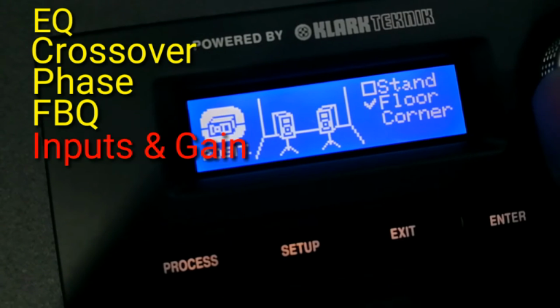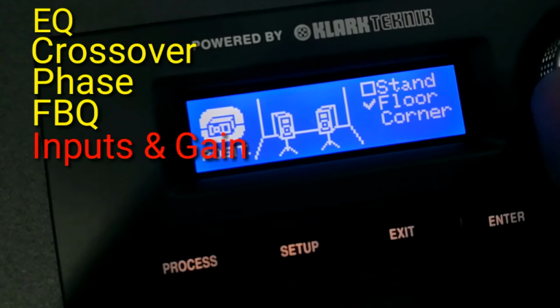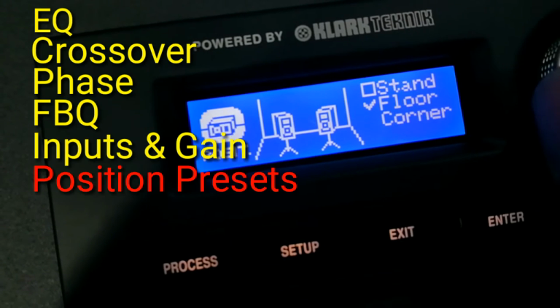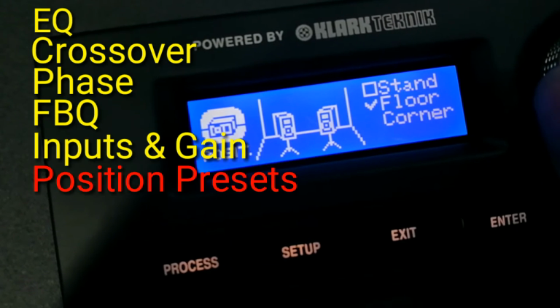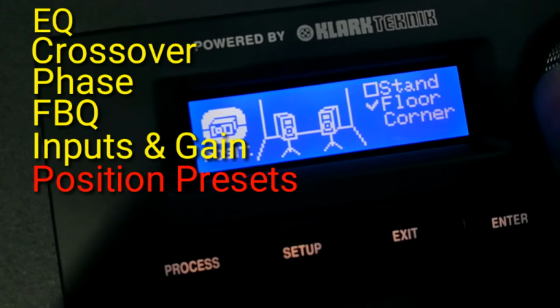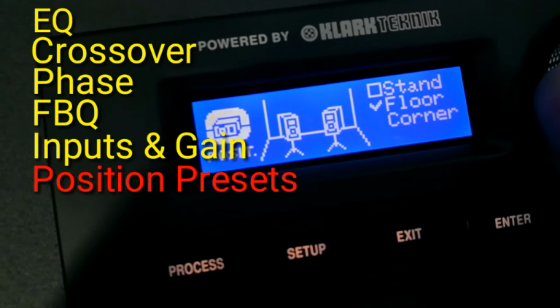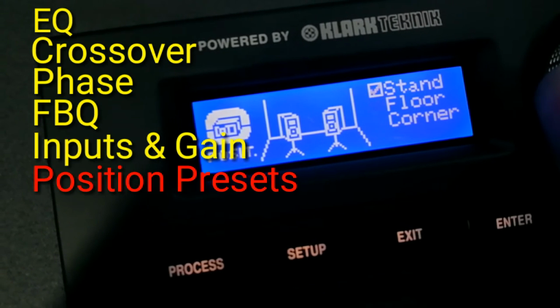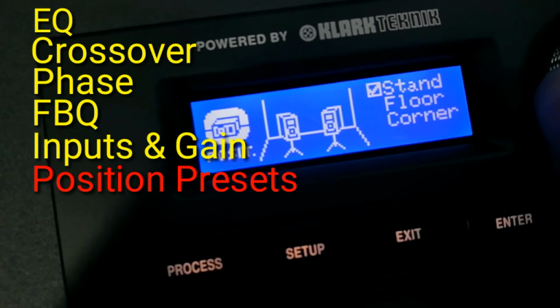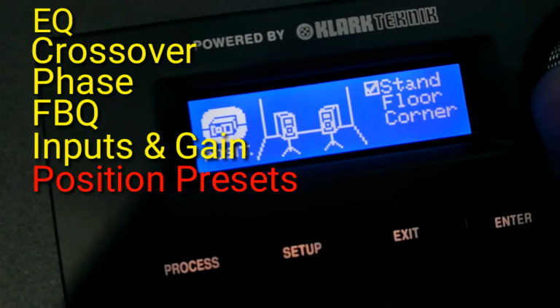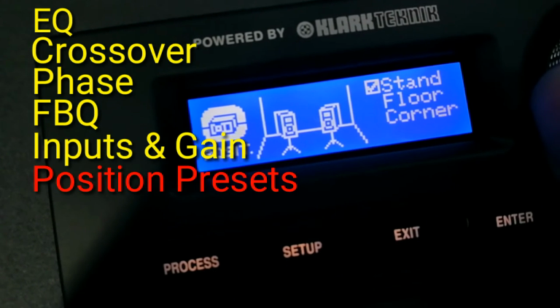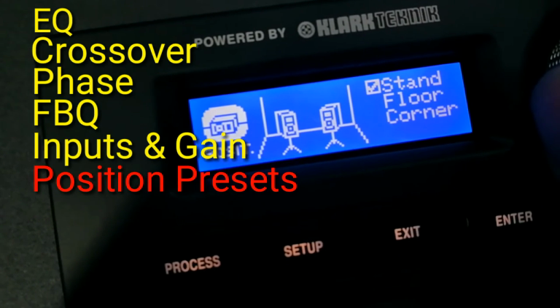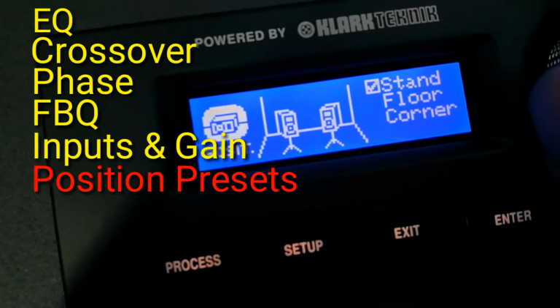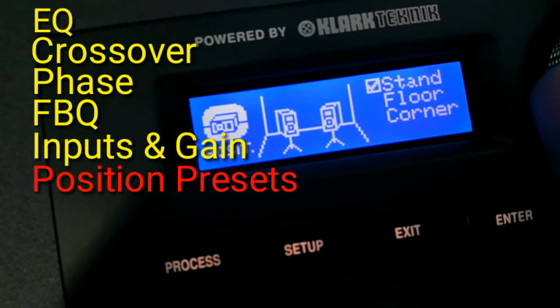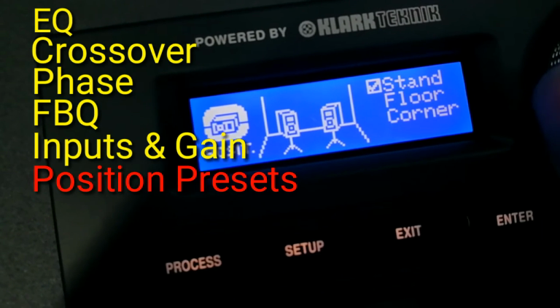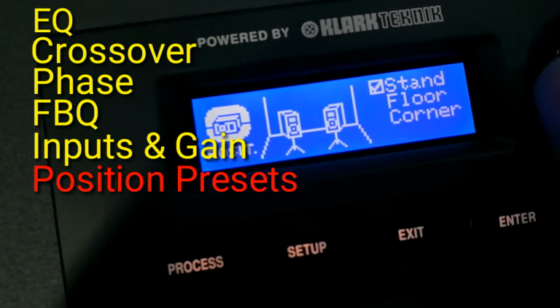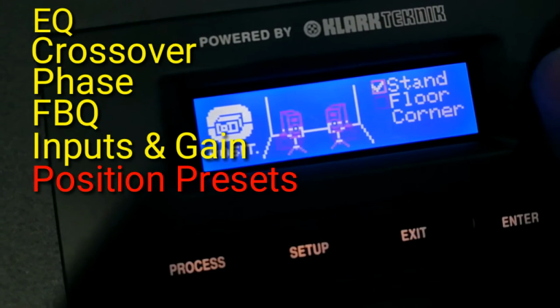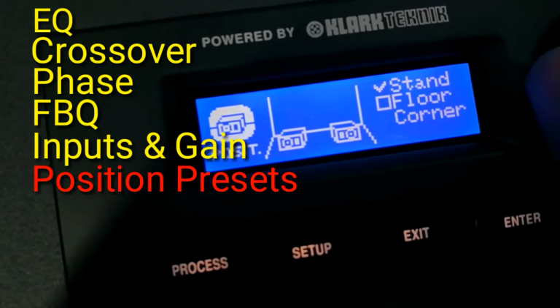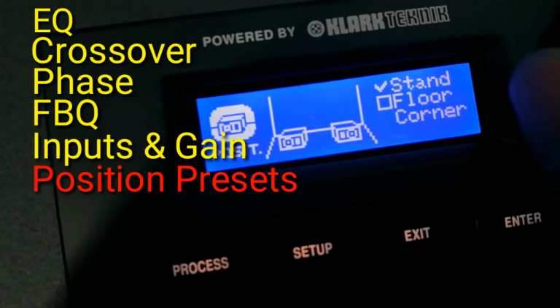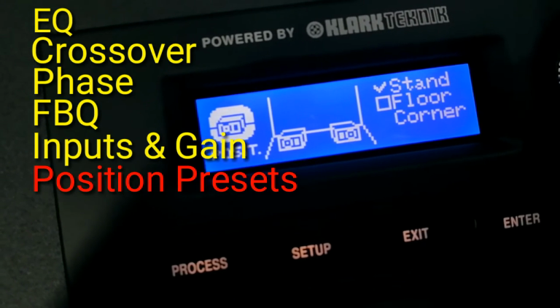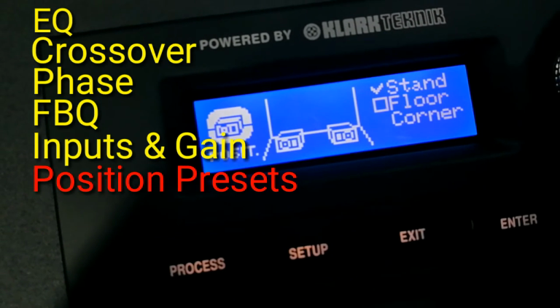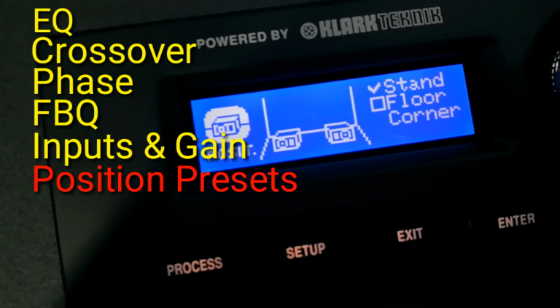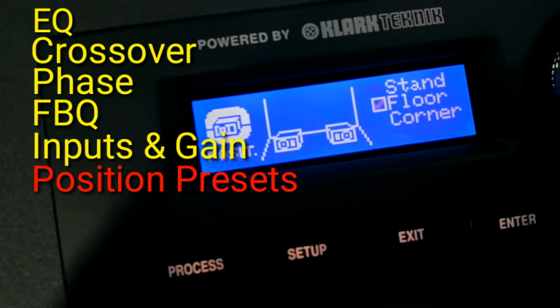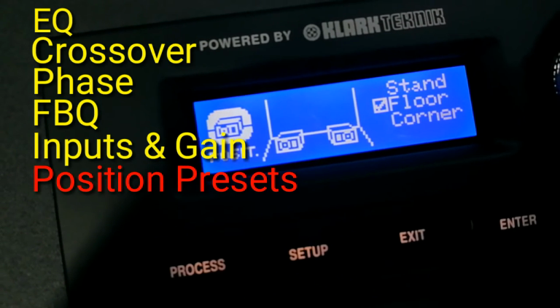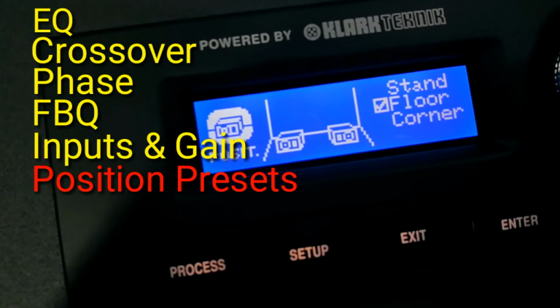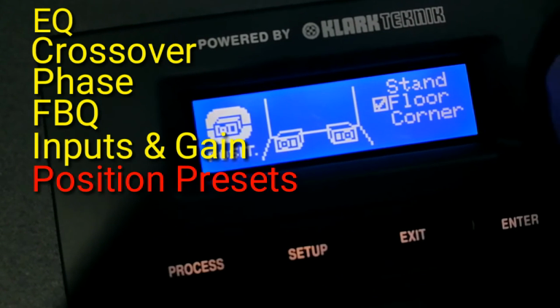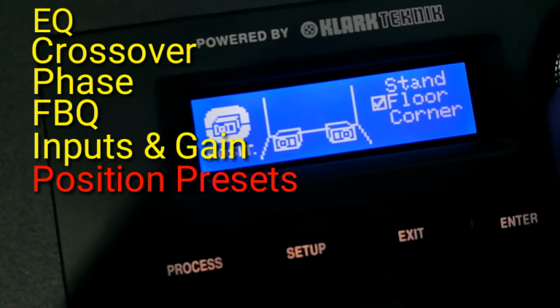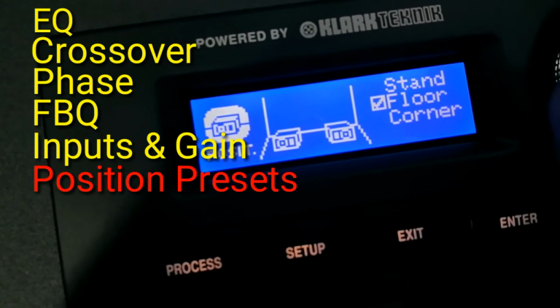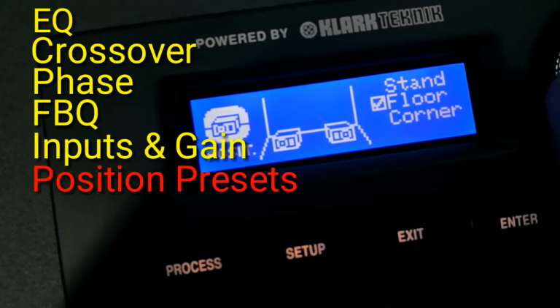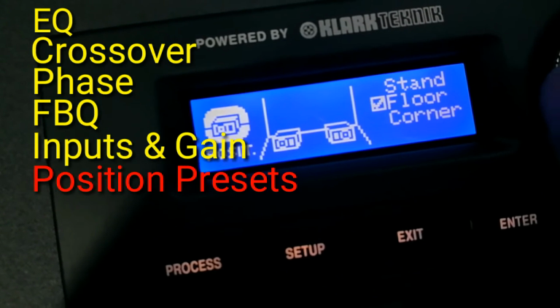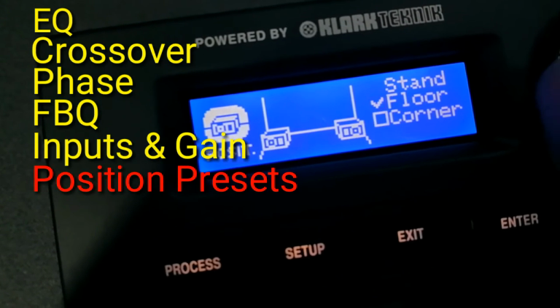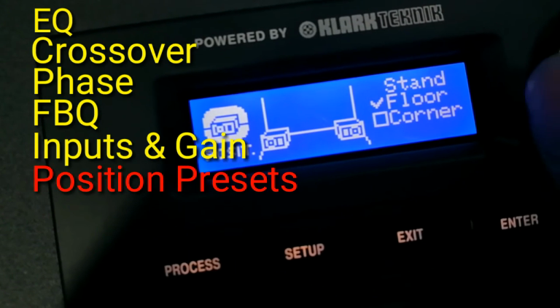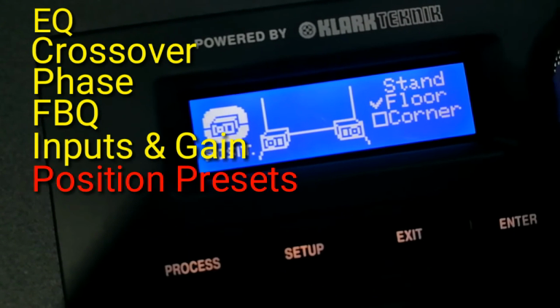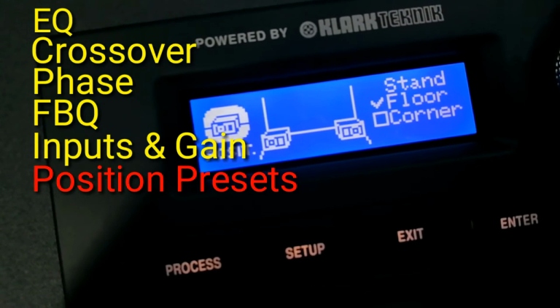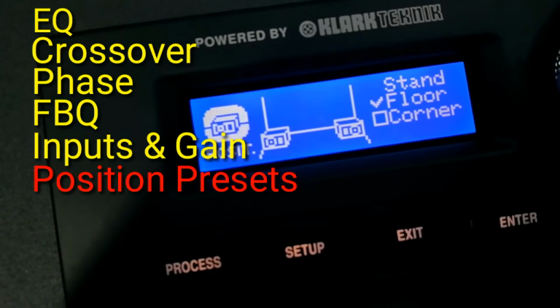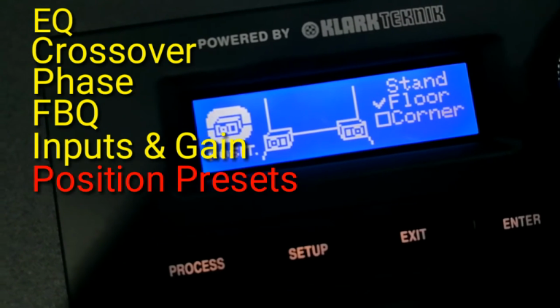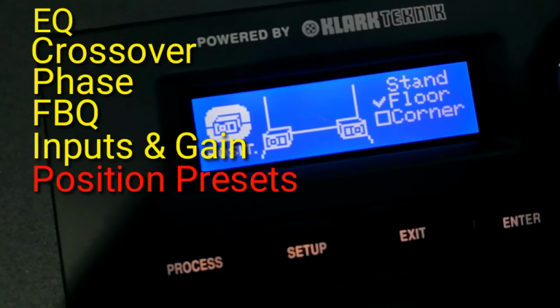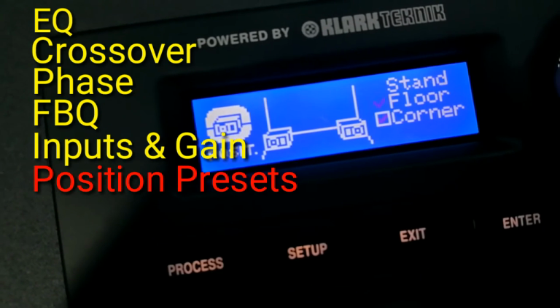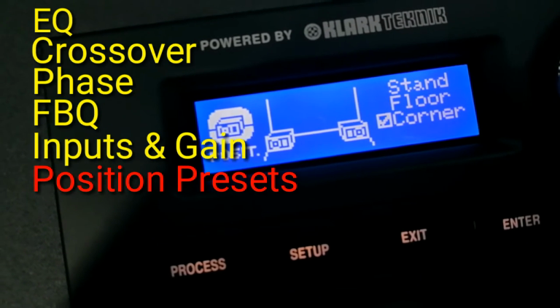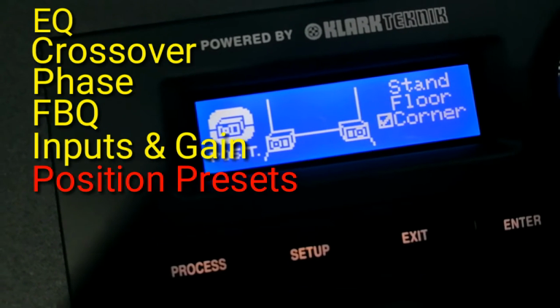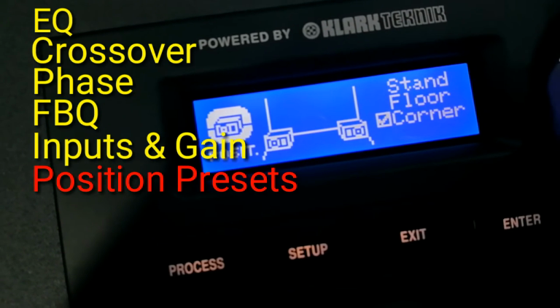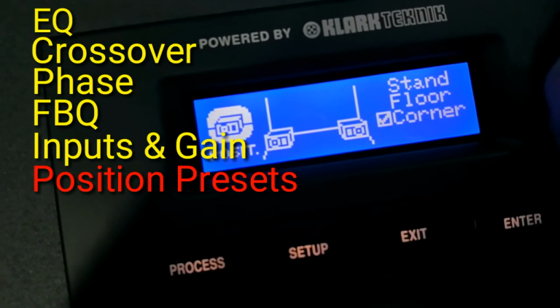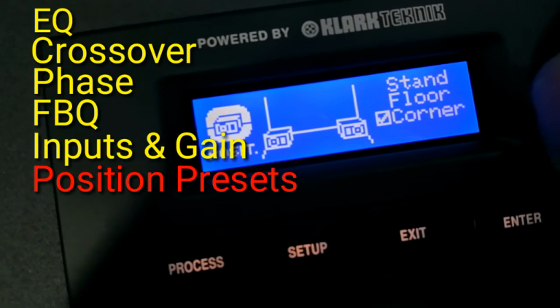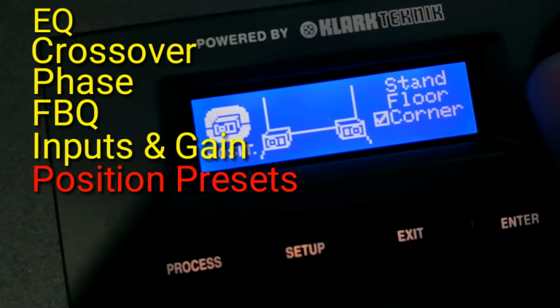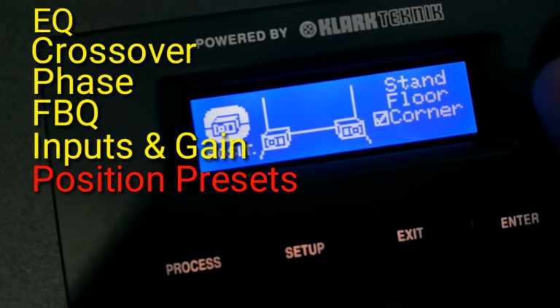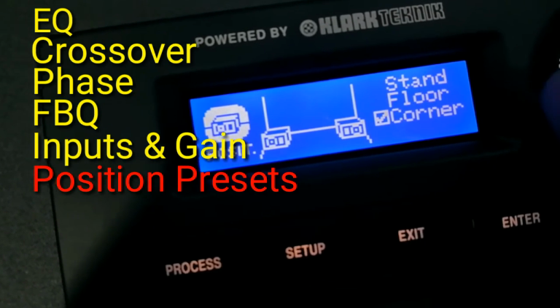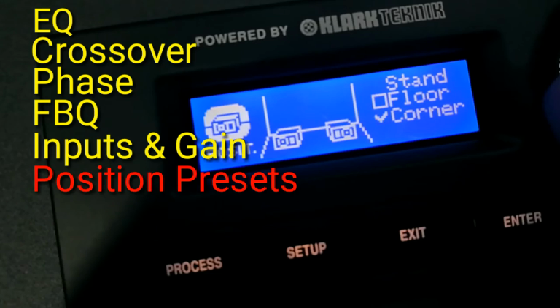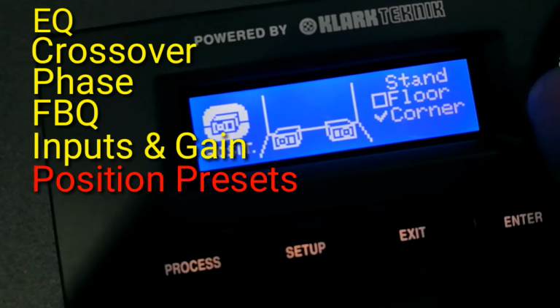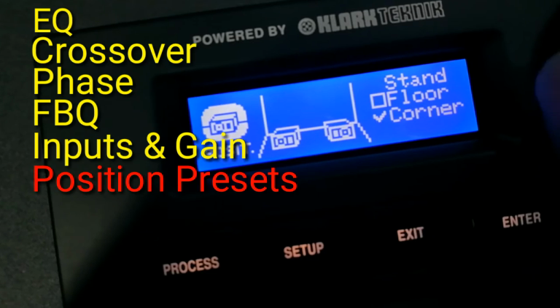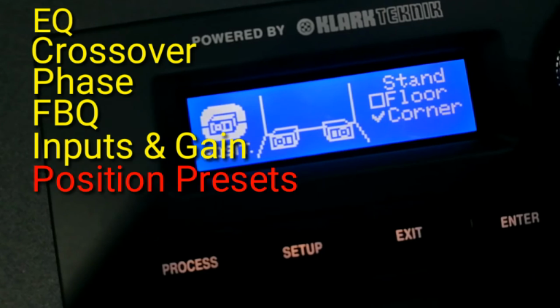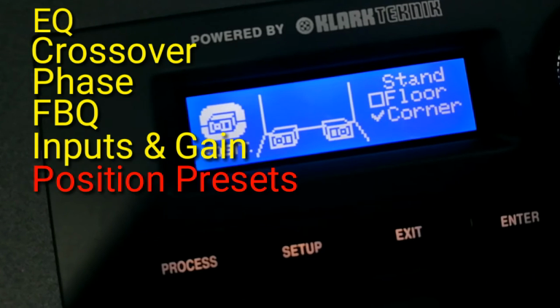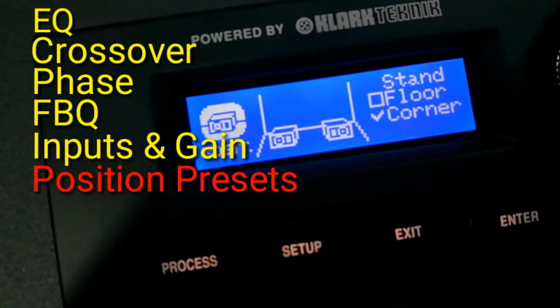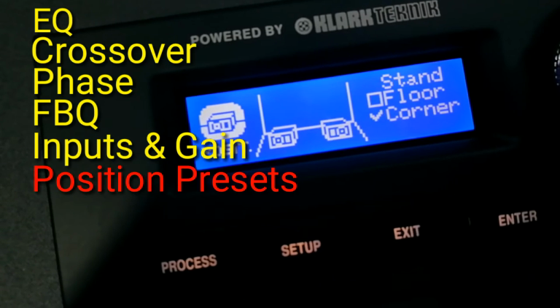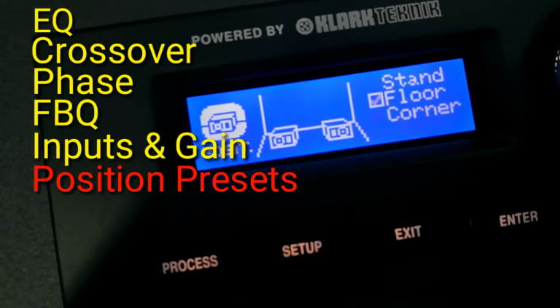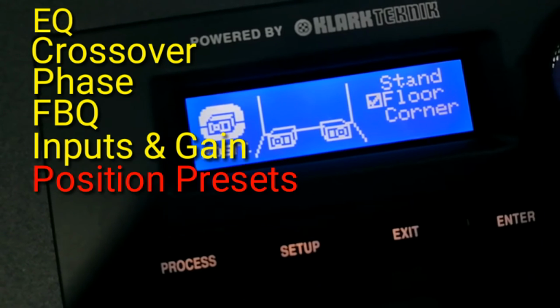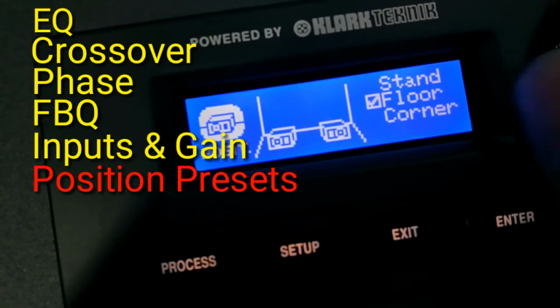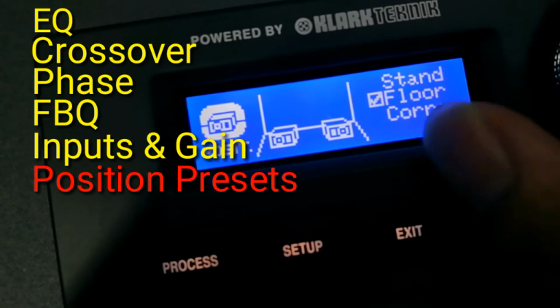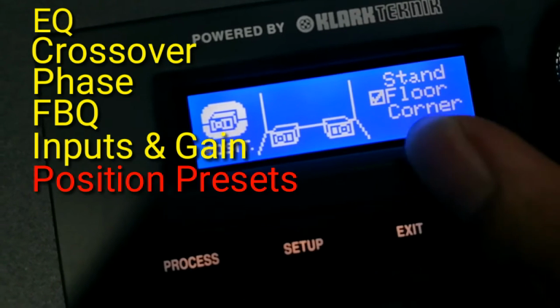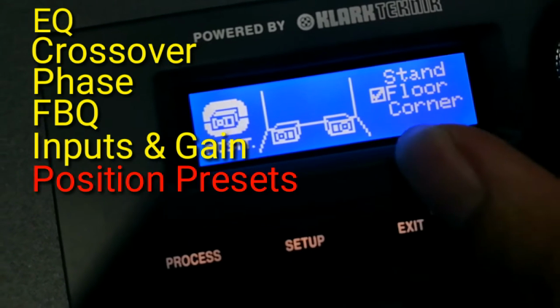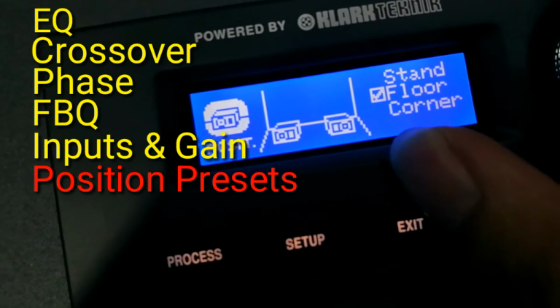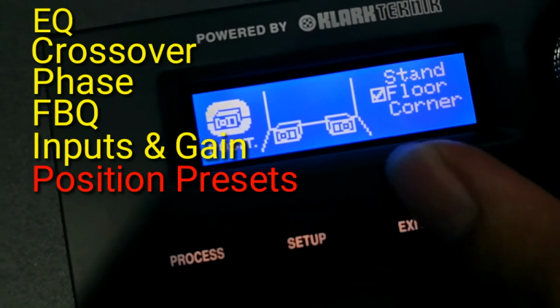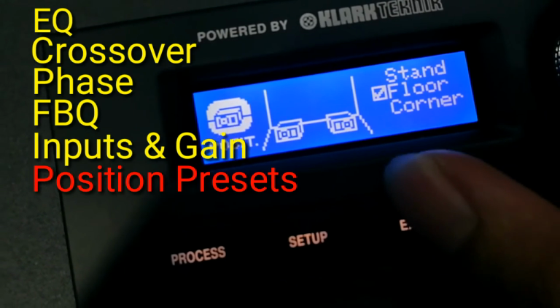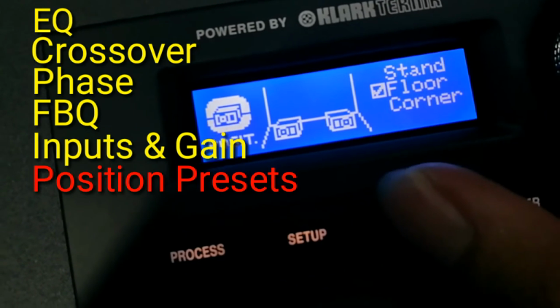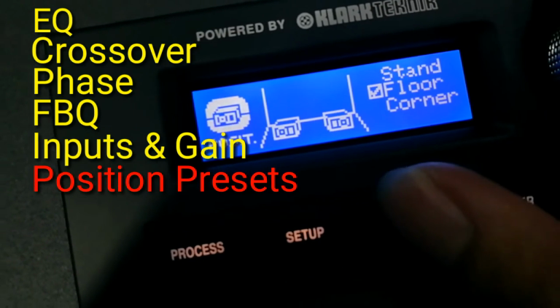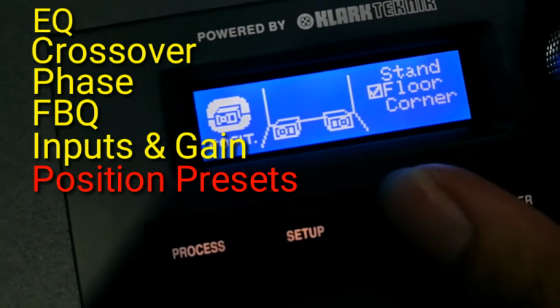It has a built-in positioning preset. We can select the standing mode, floor mode, or corner mode.